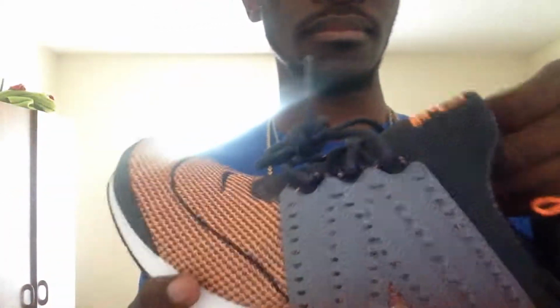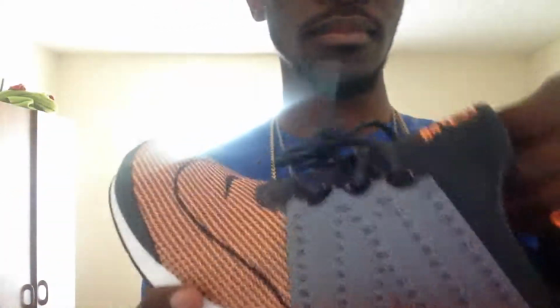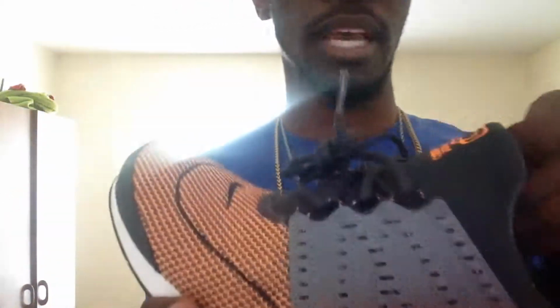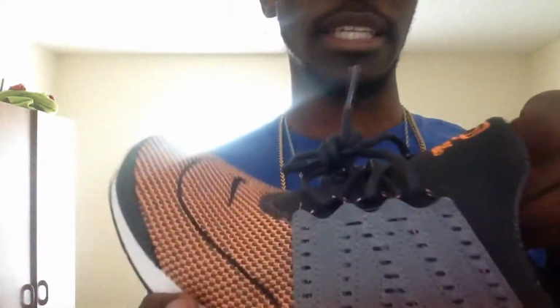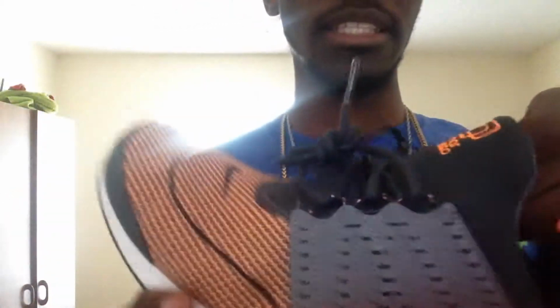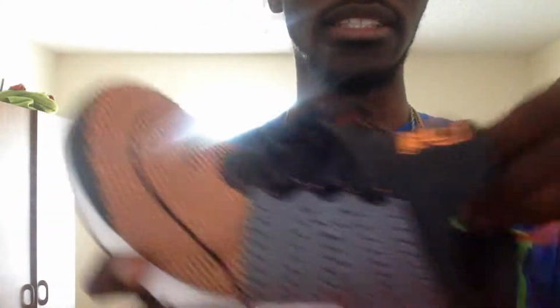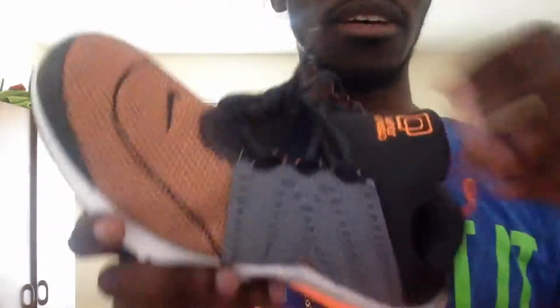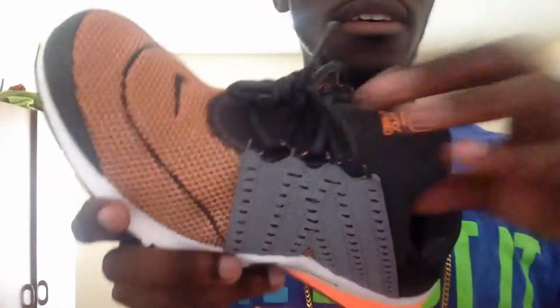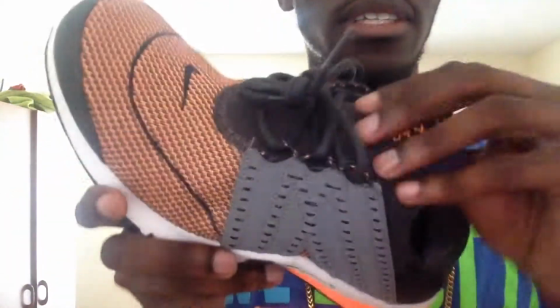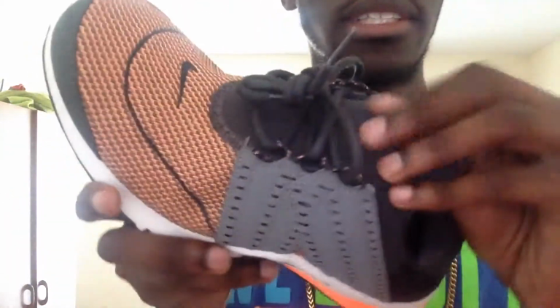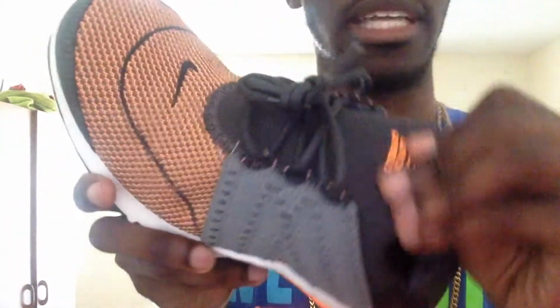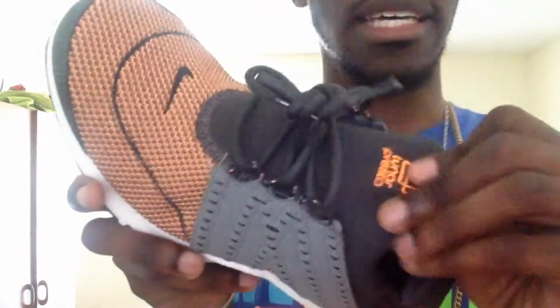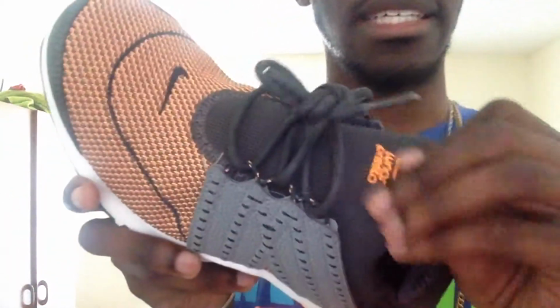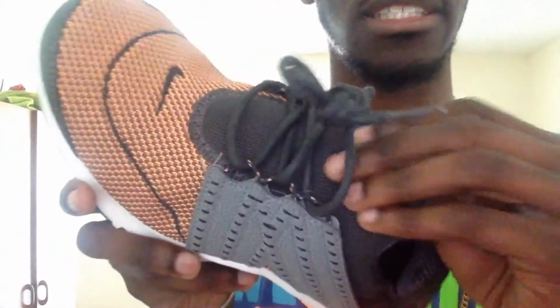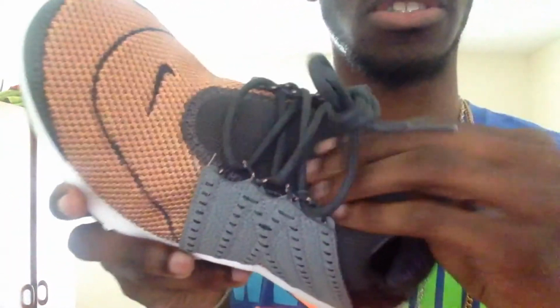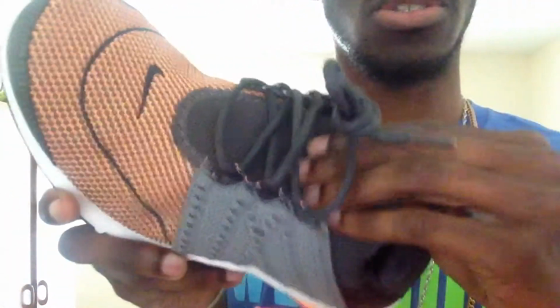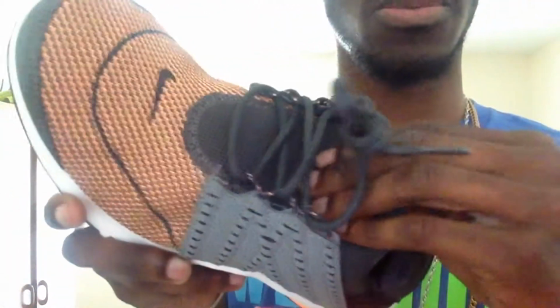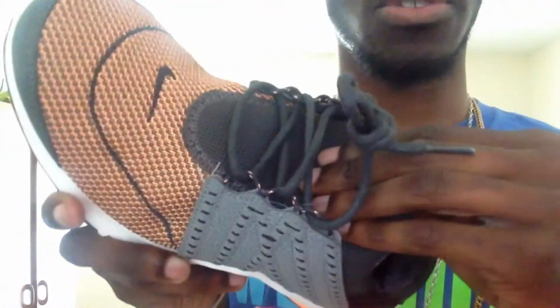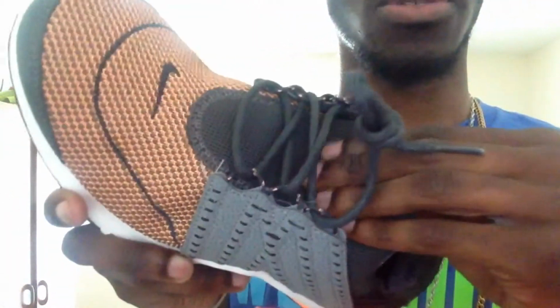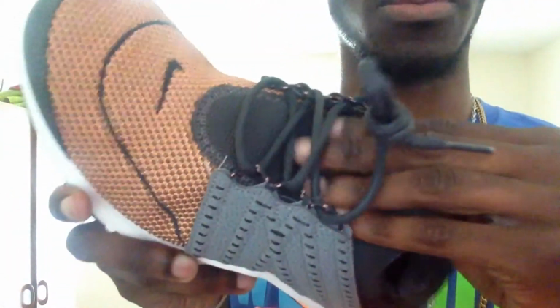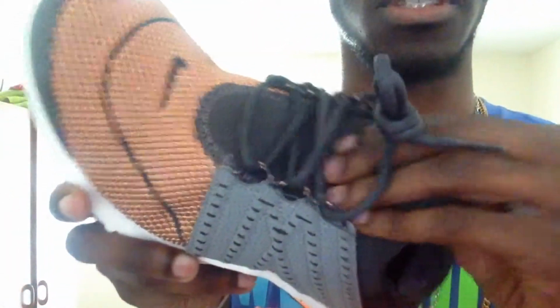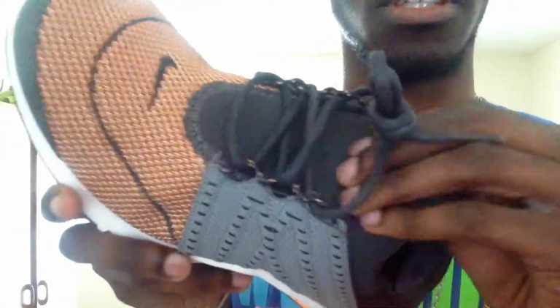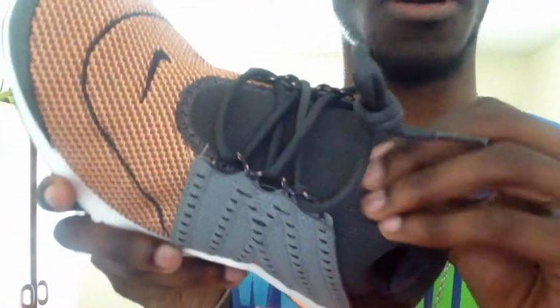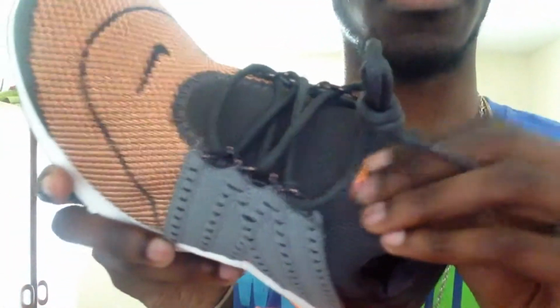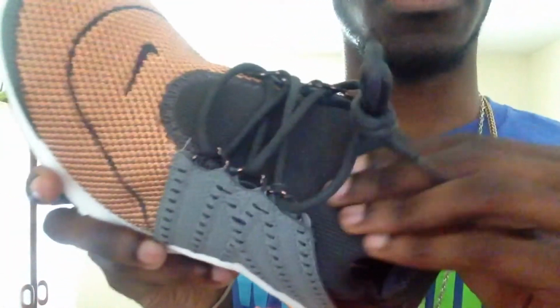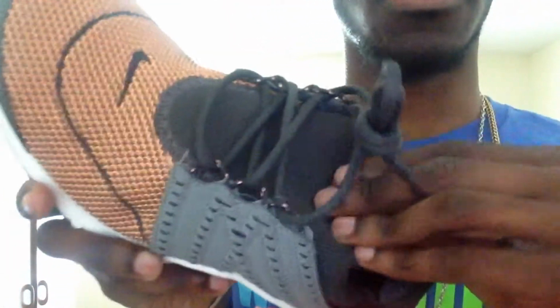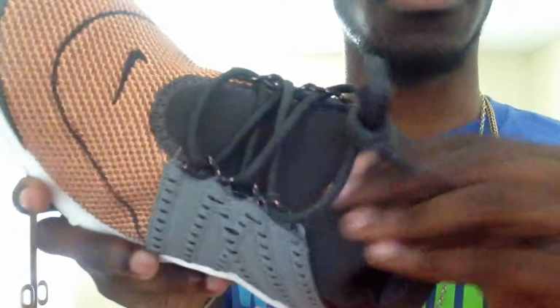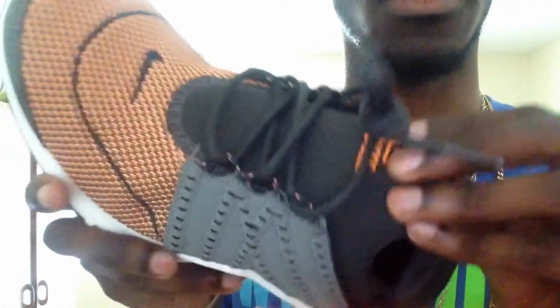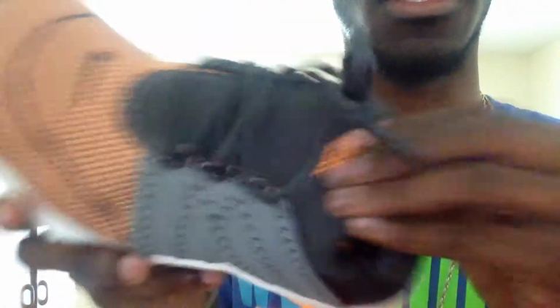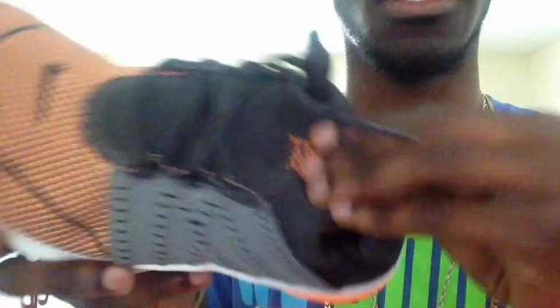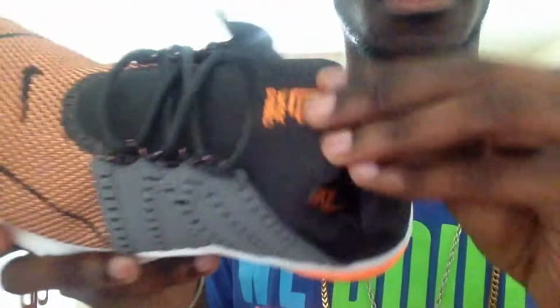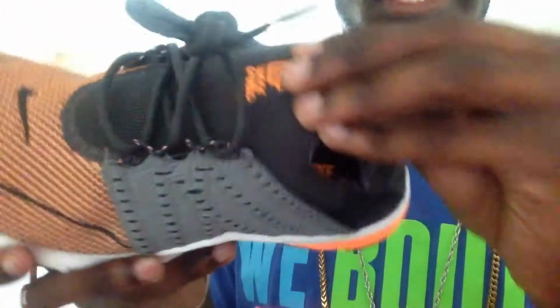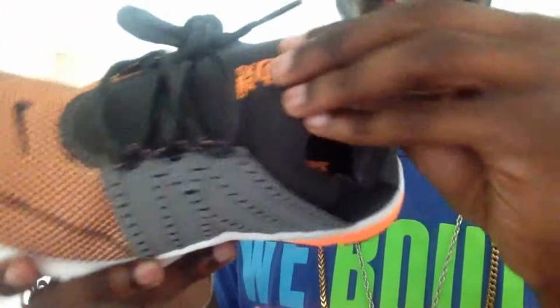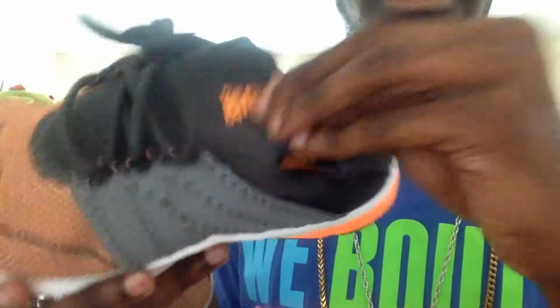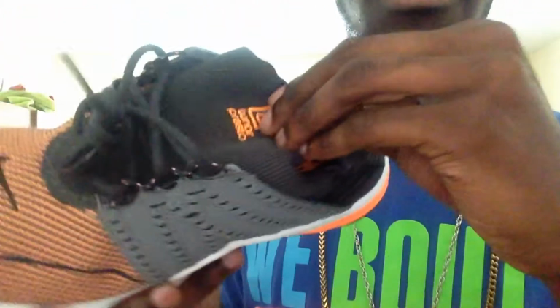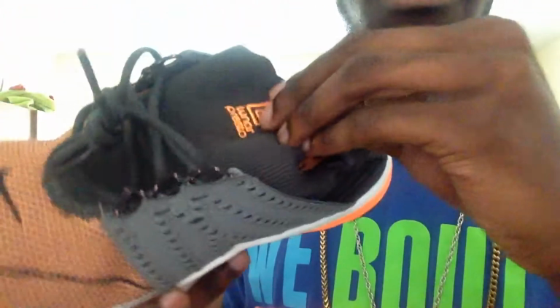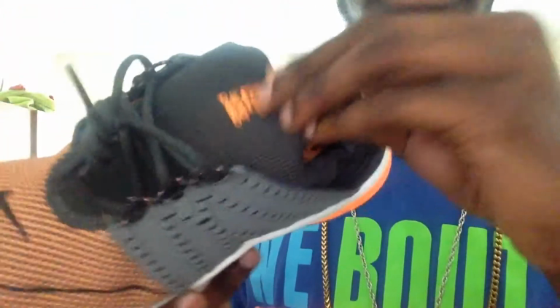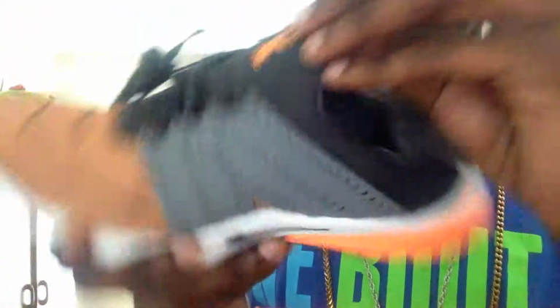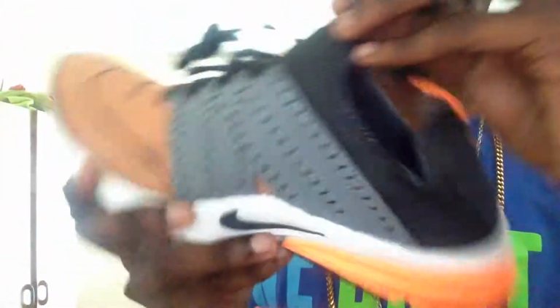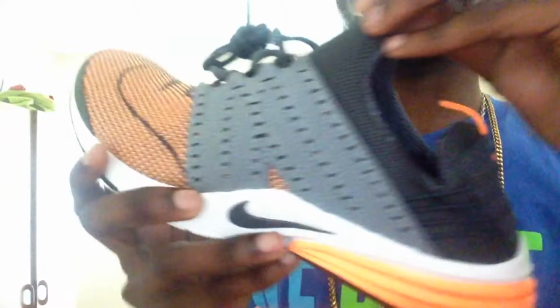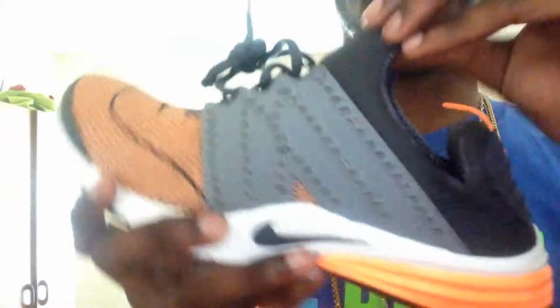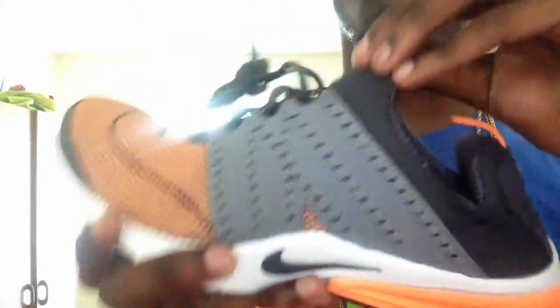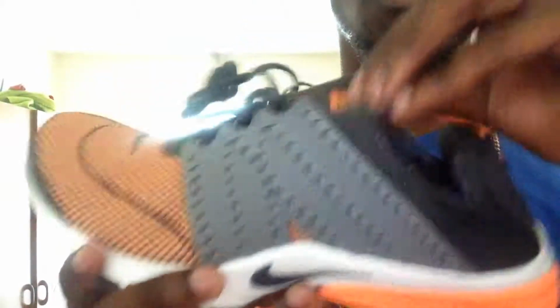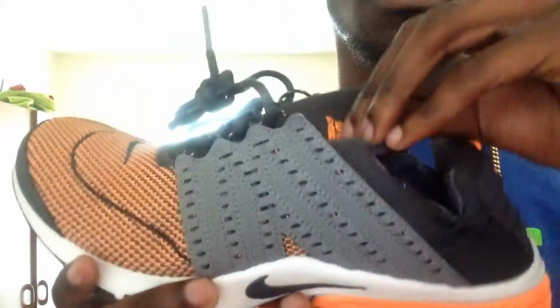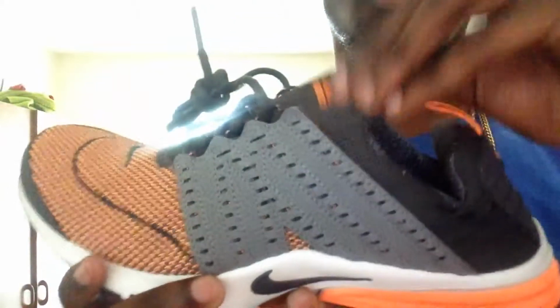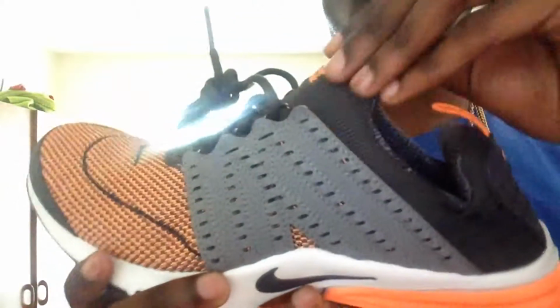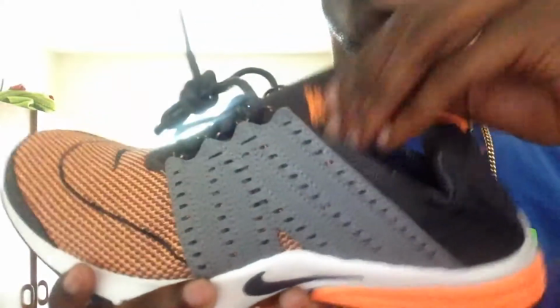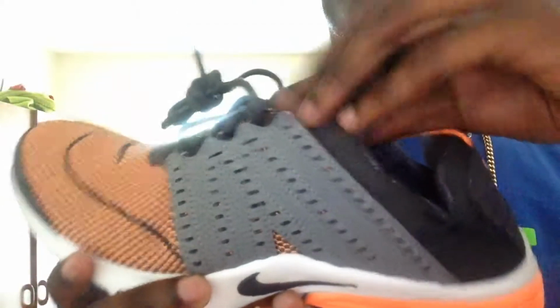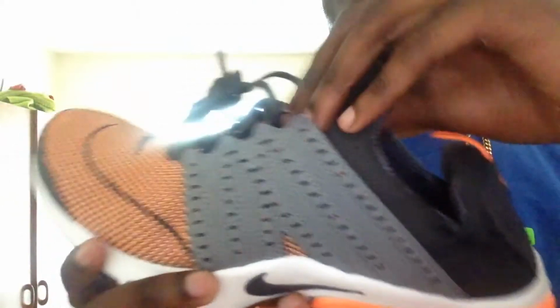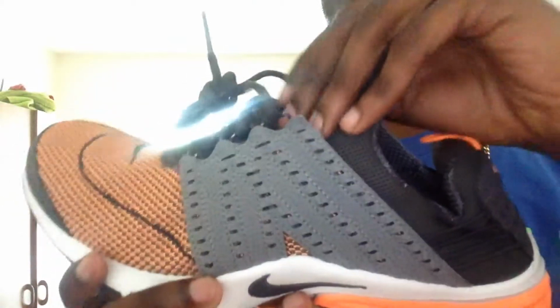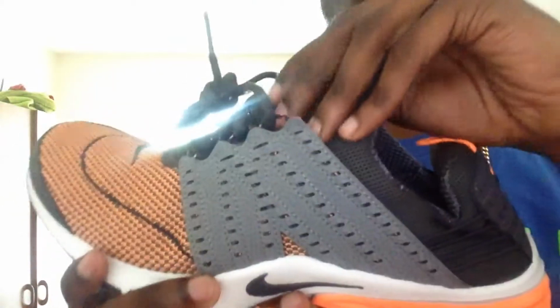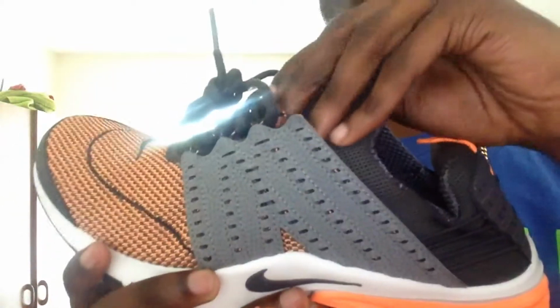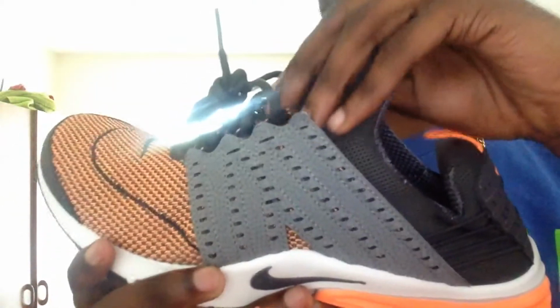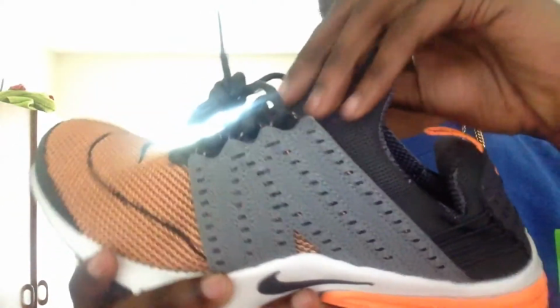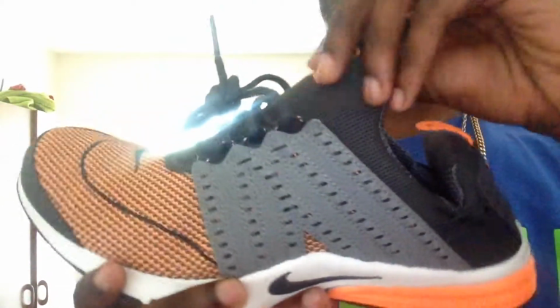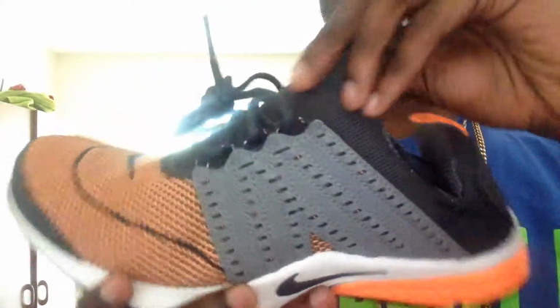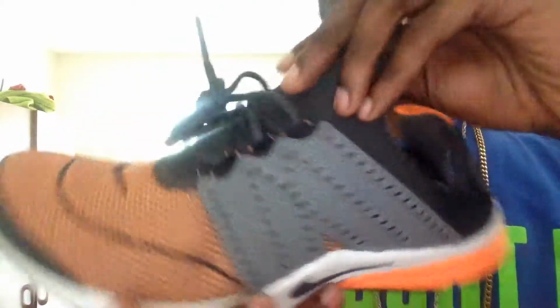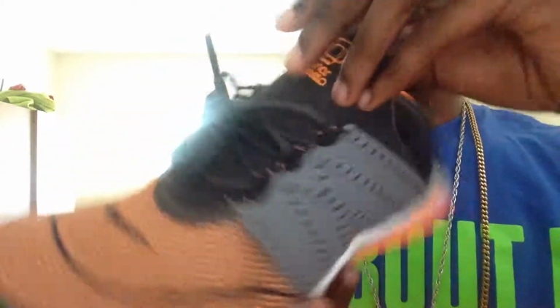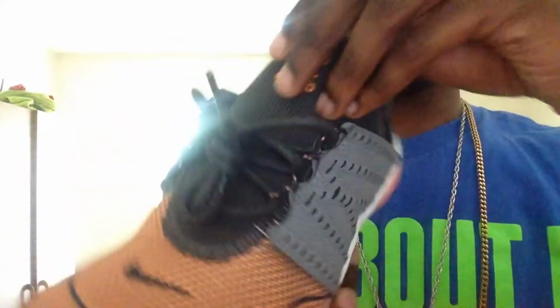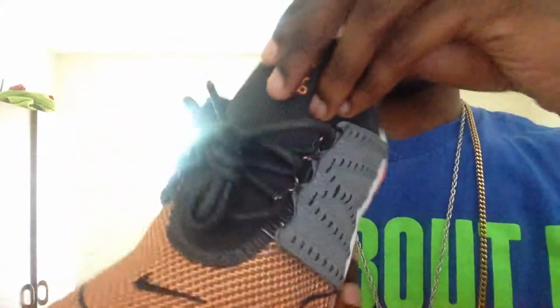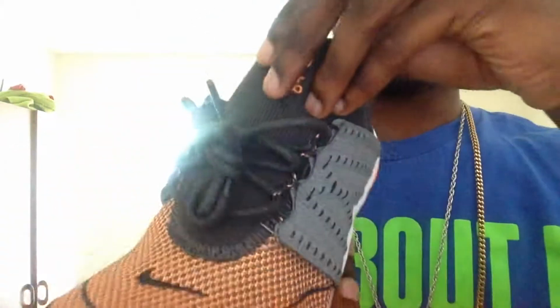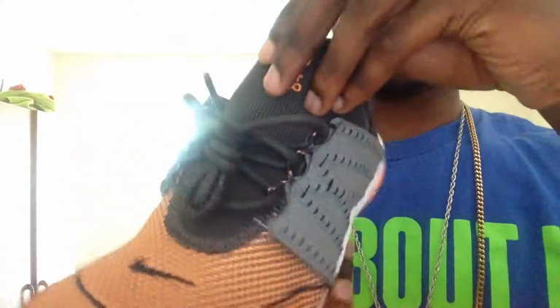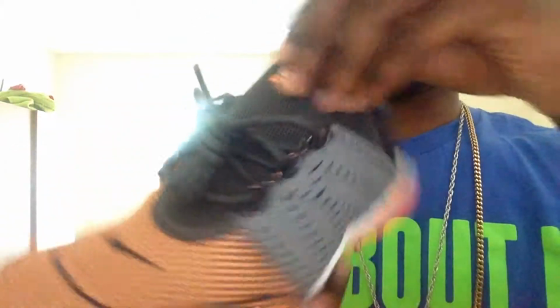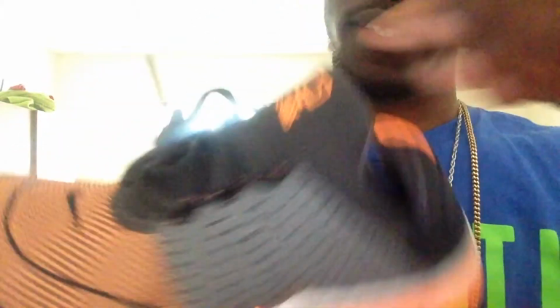And this tongue is super, super soft too. Like, it's crazy.